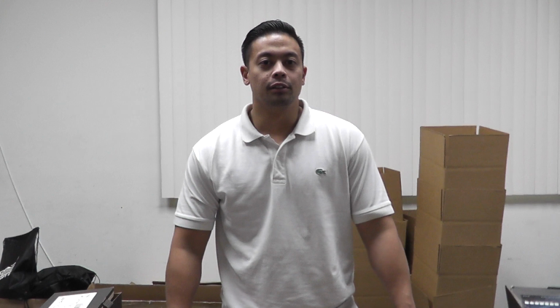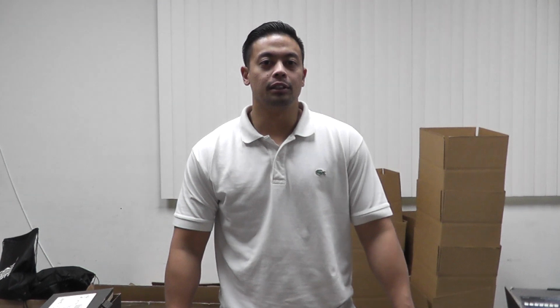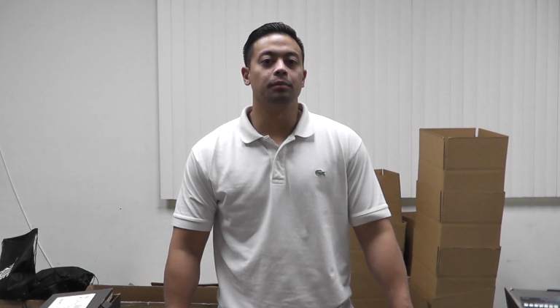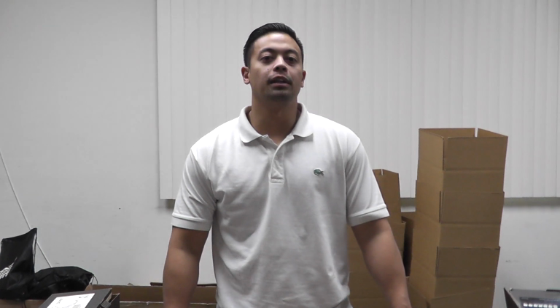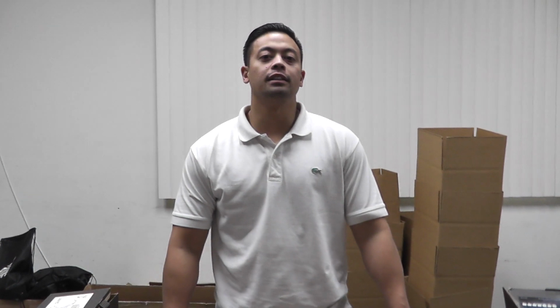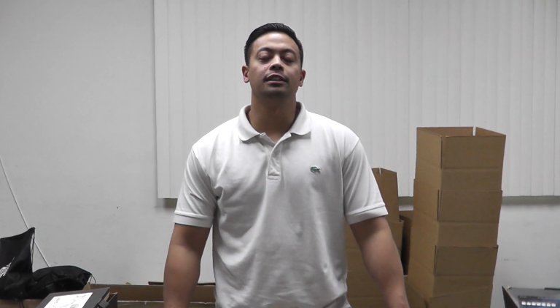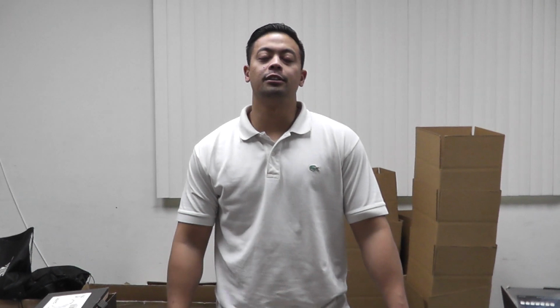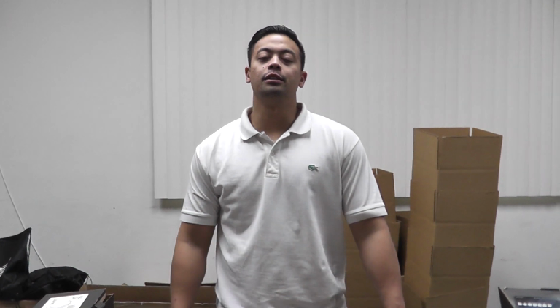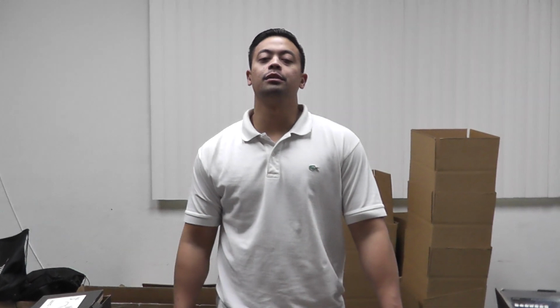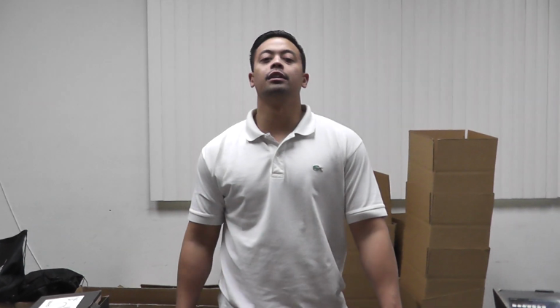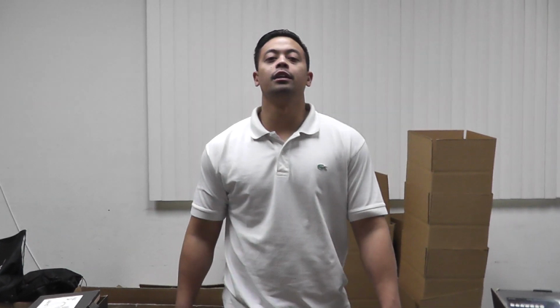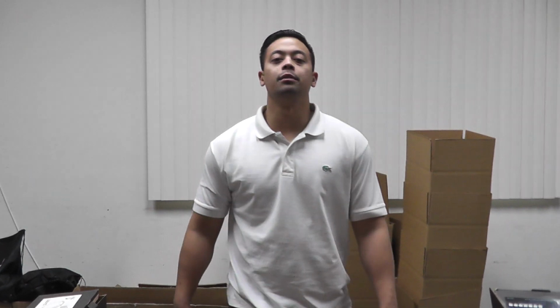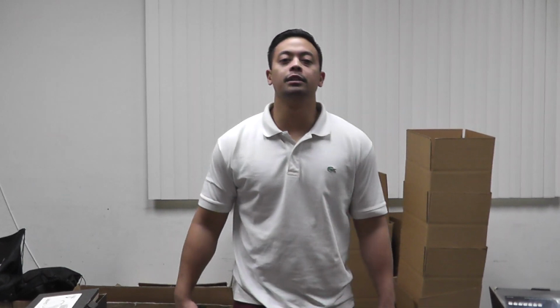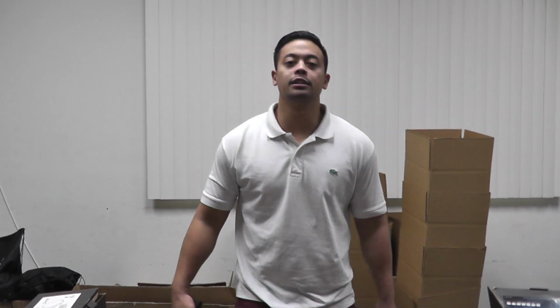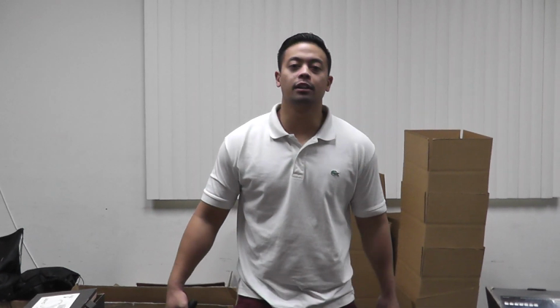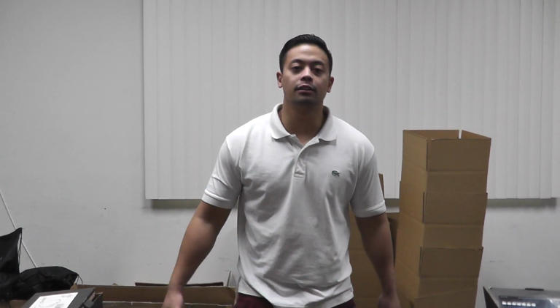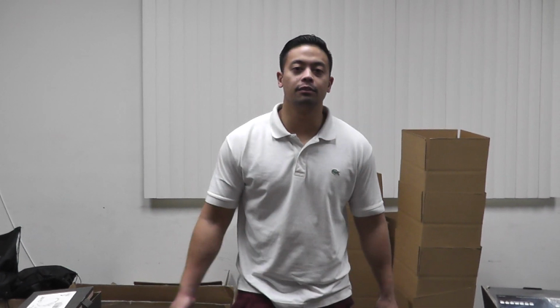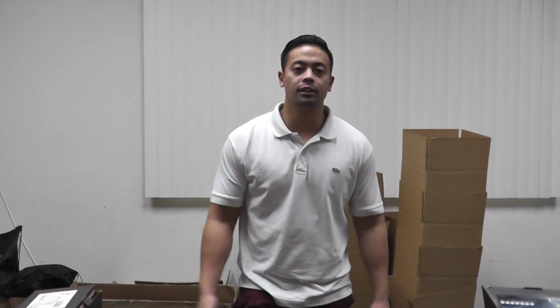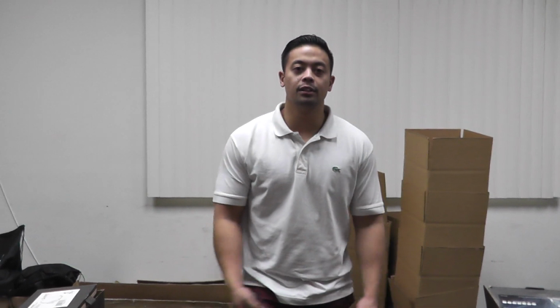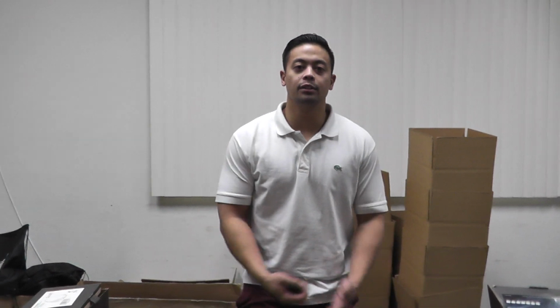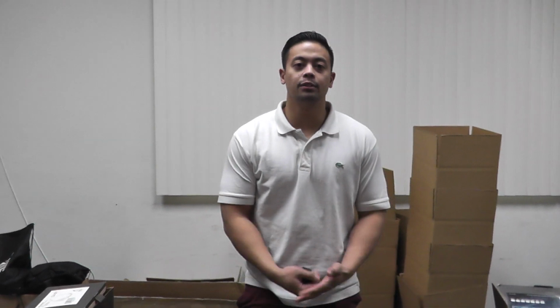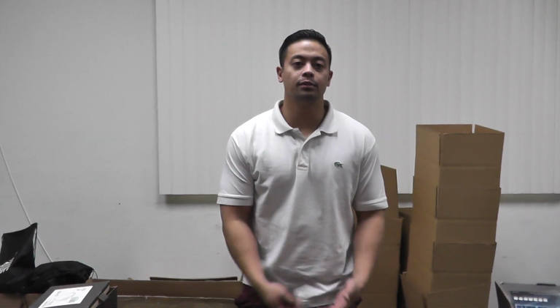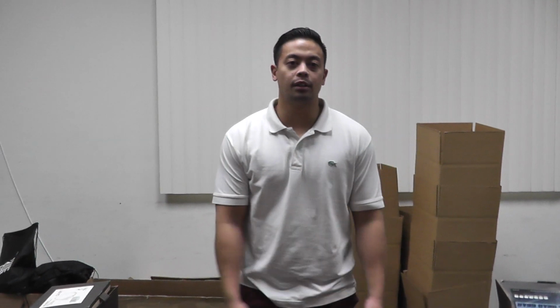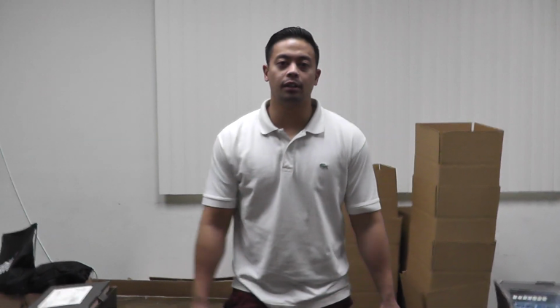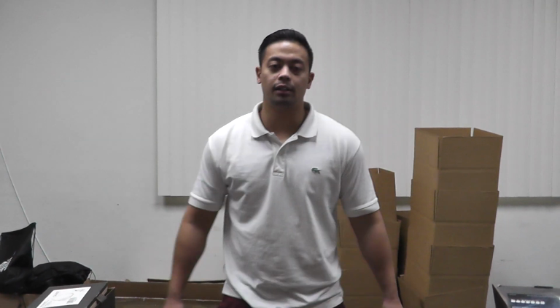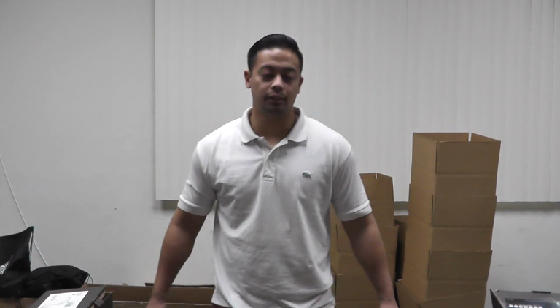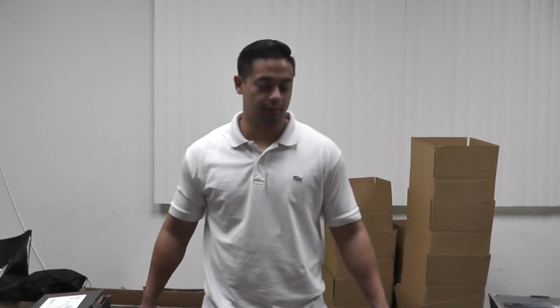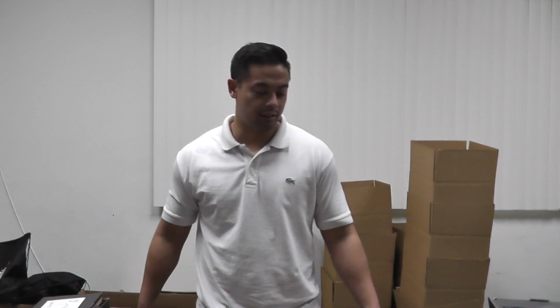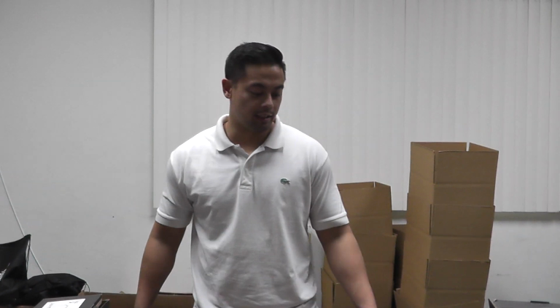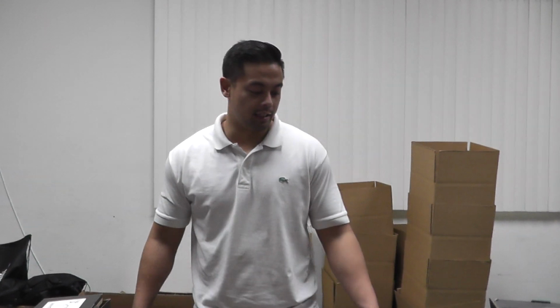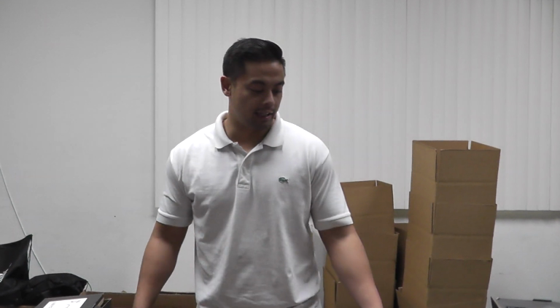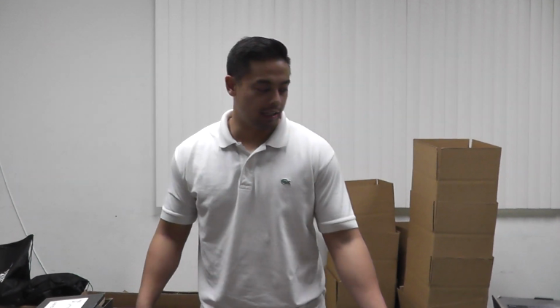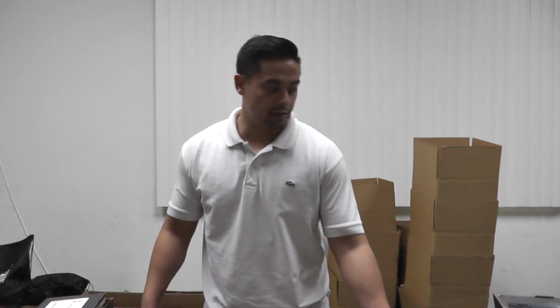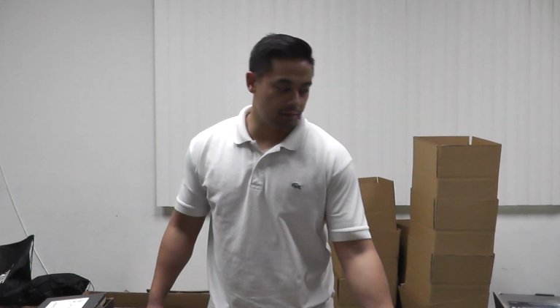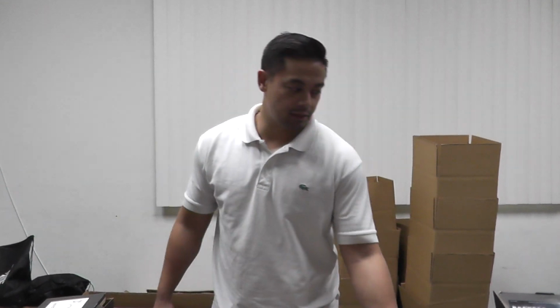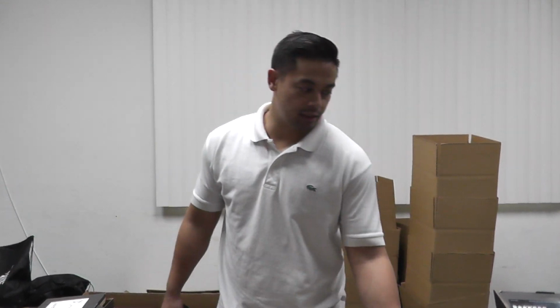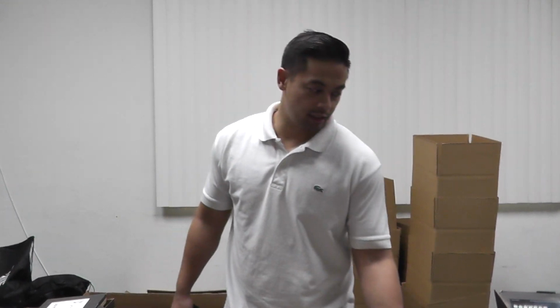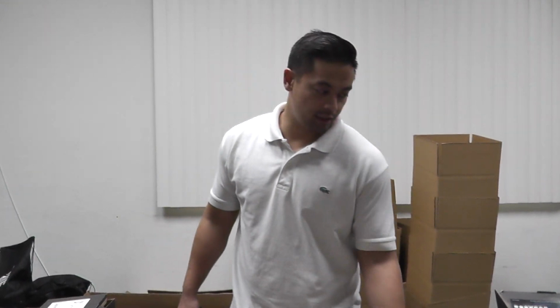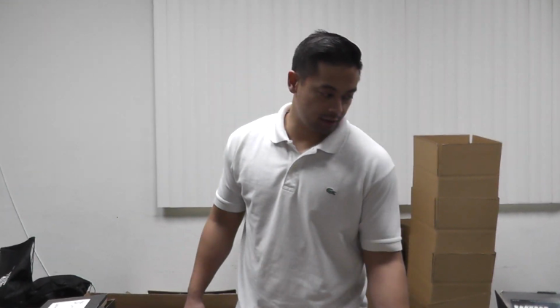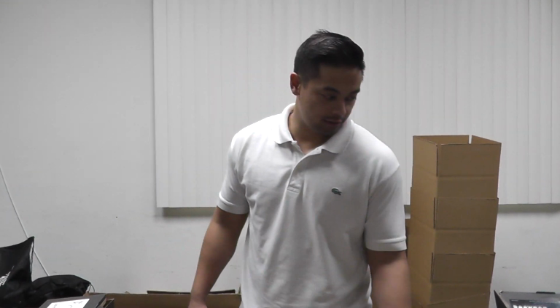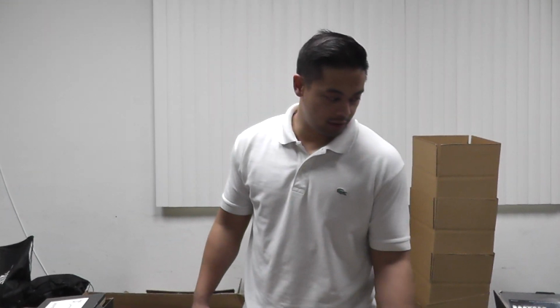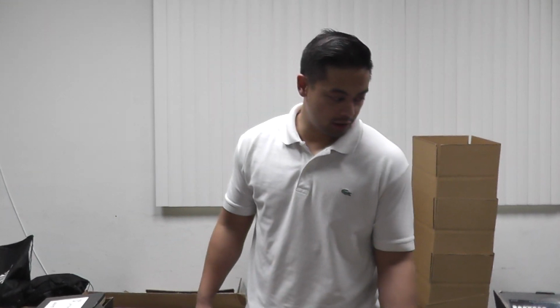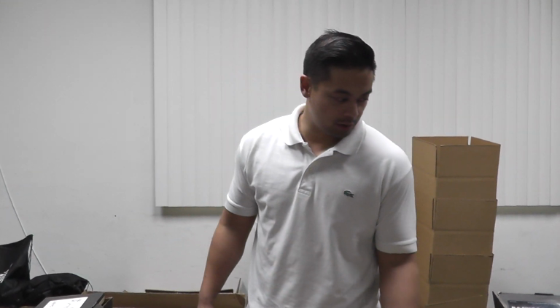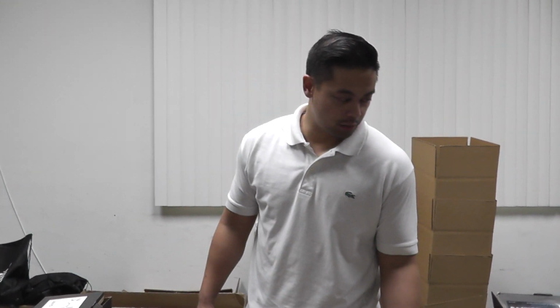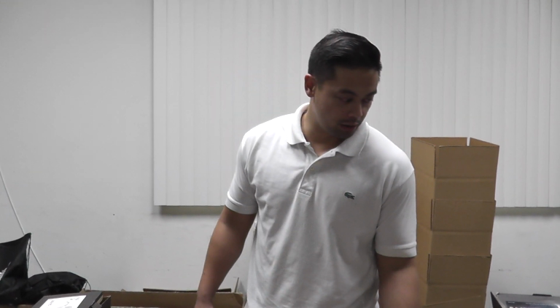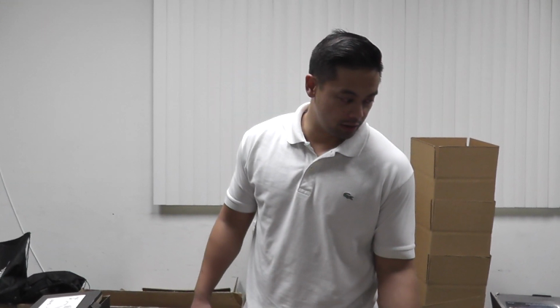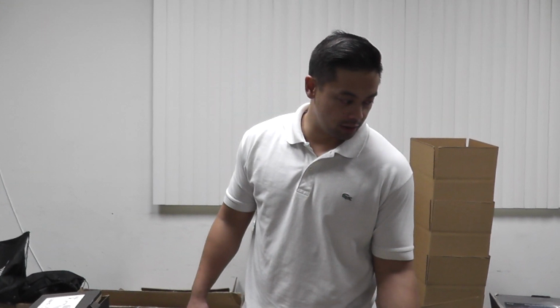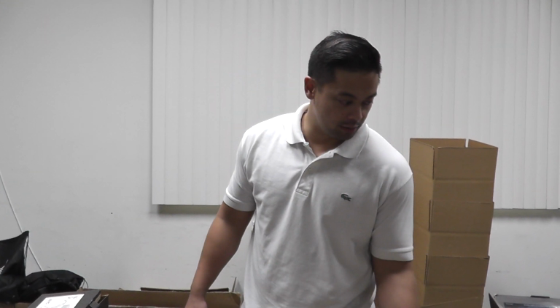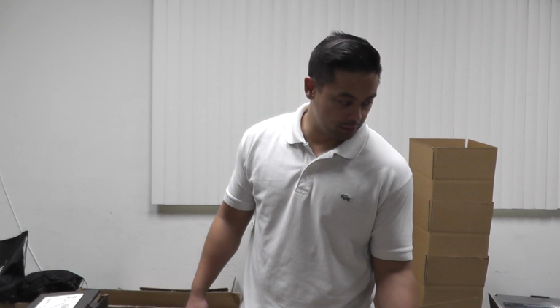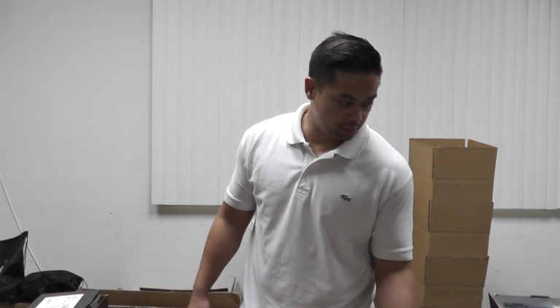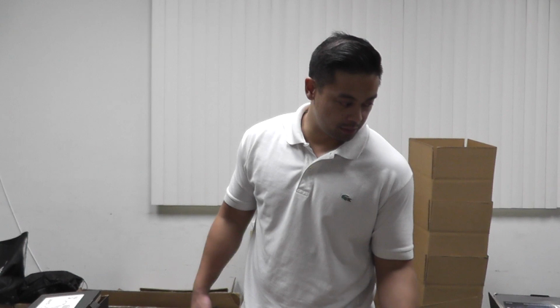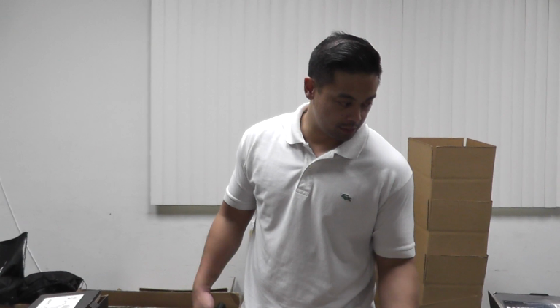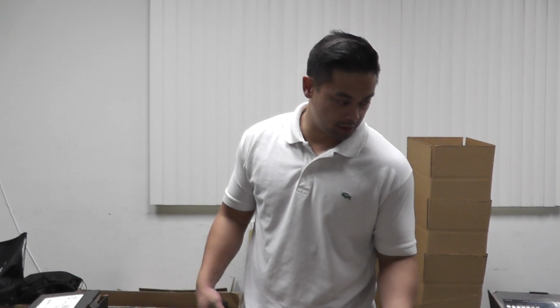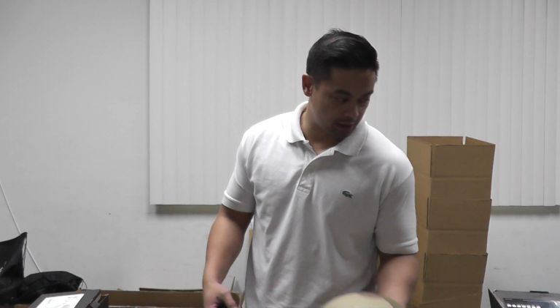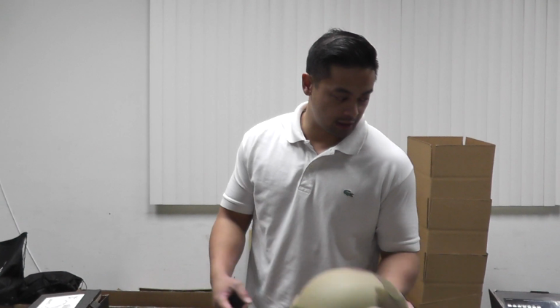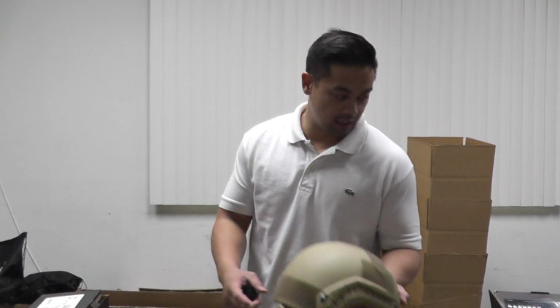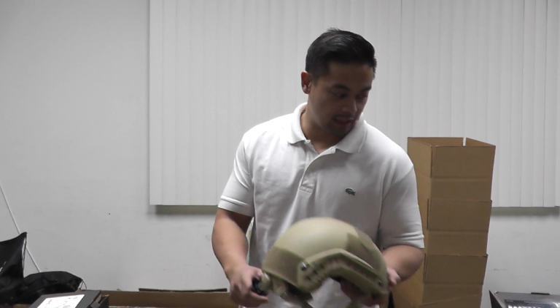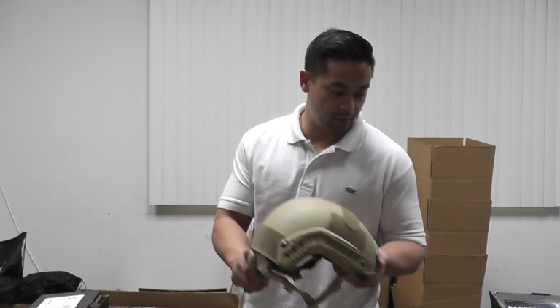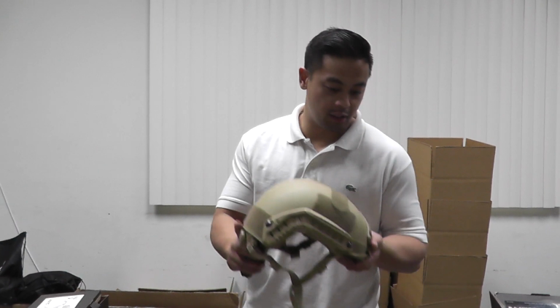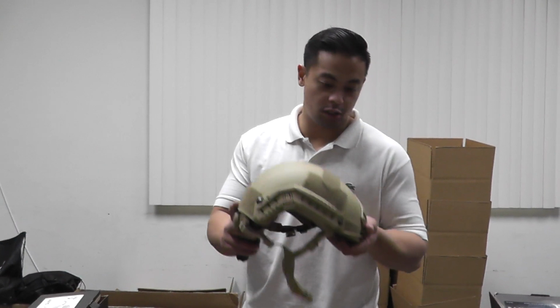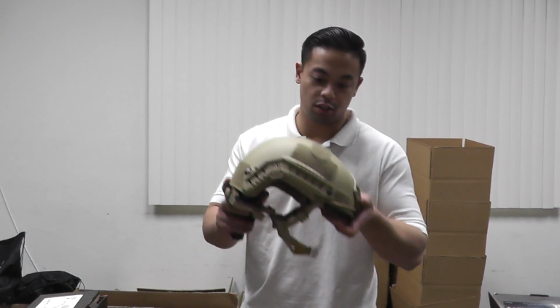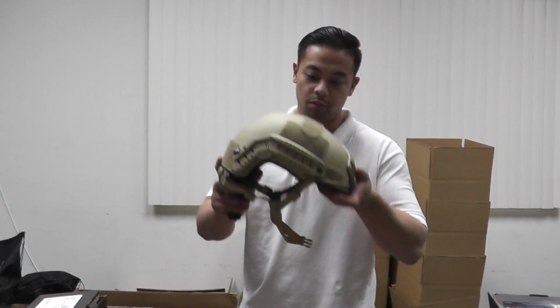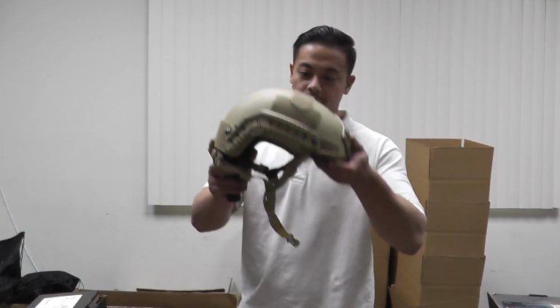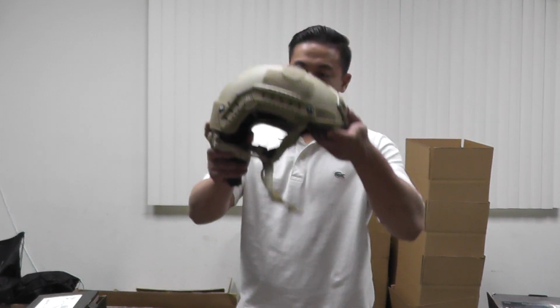What's up guys, it's Chris with another restock video. Today we have the Spartan Imports MH Helmet.